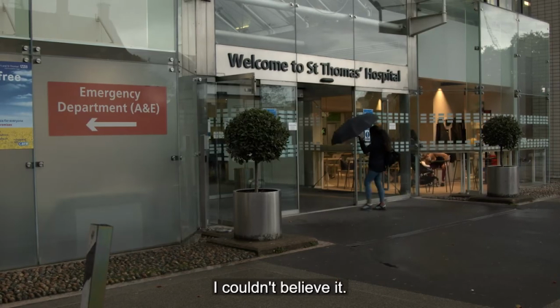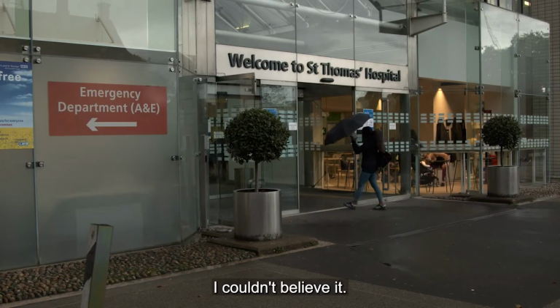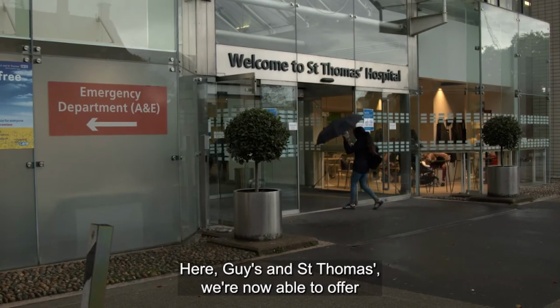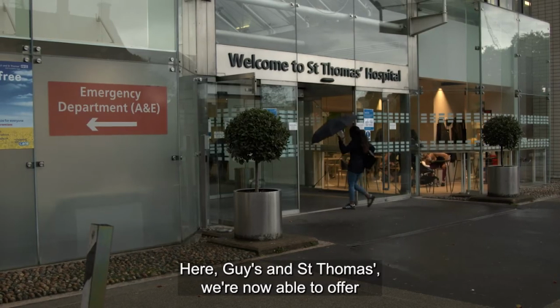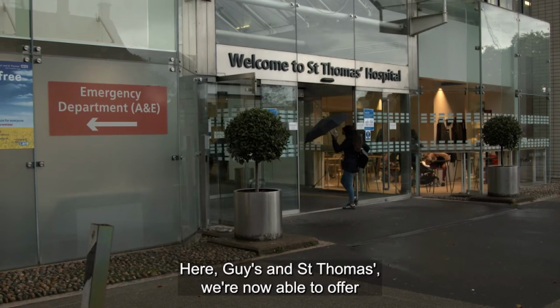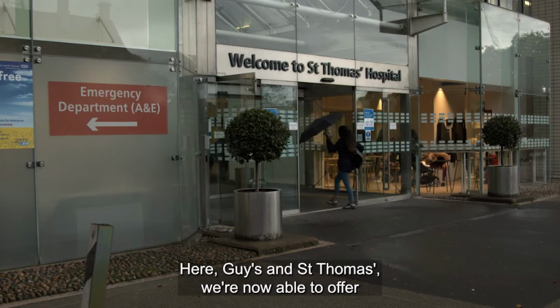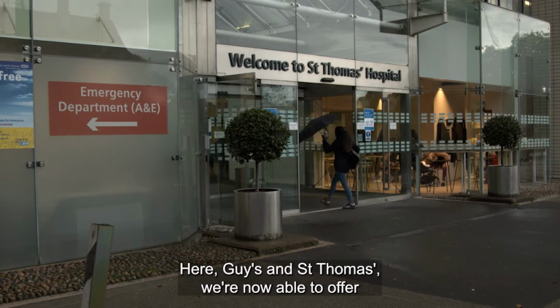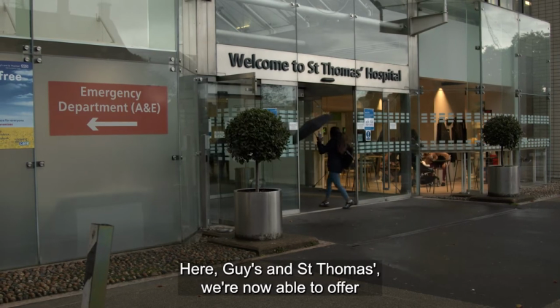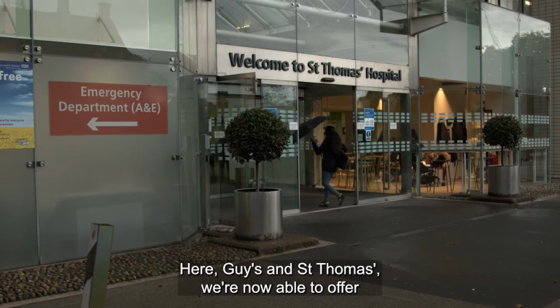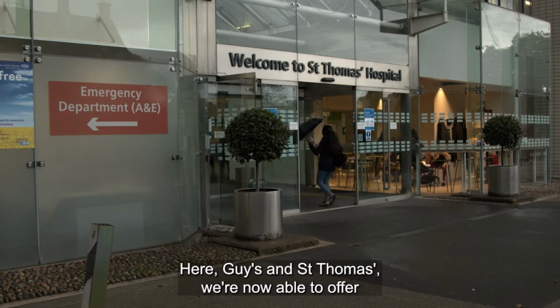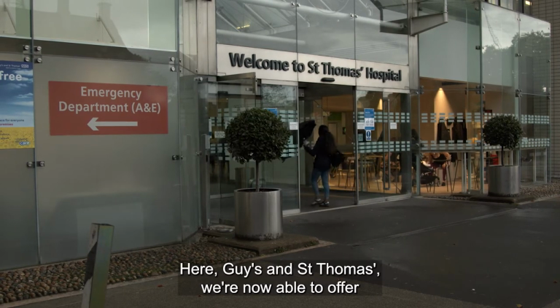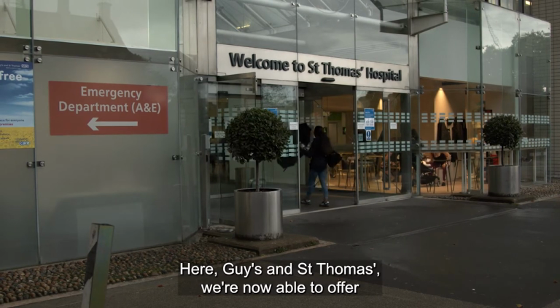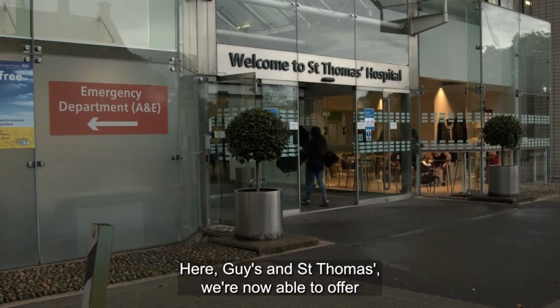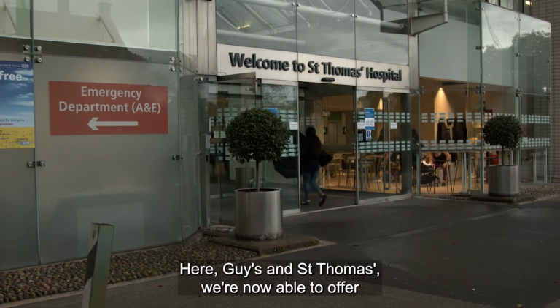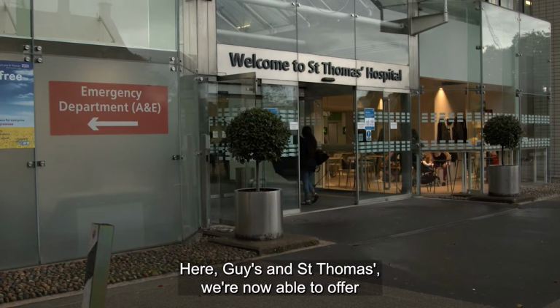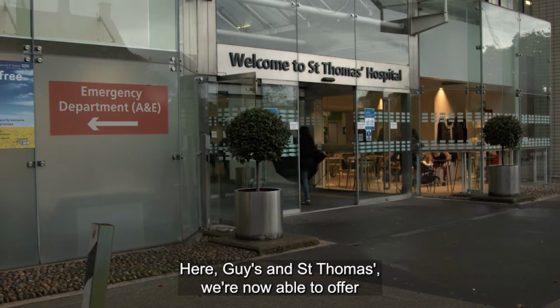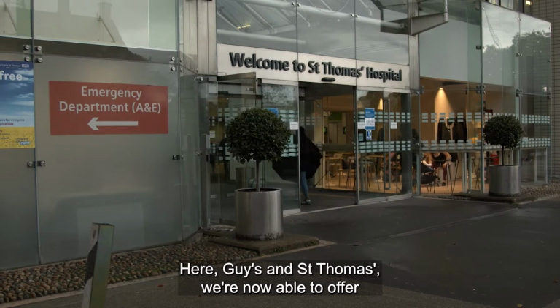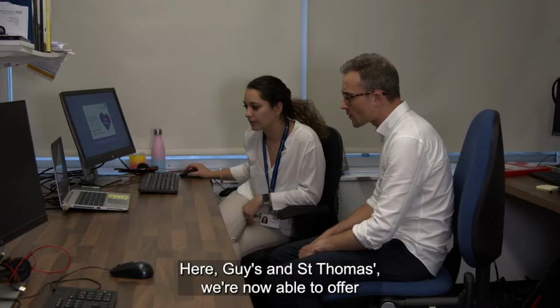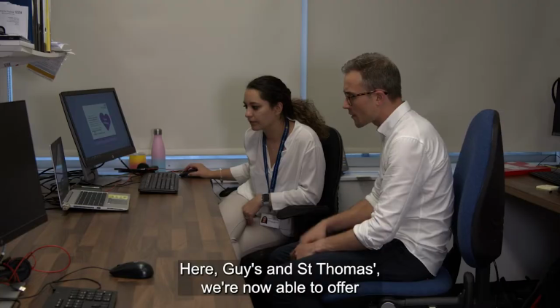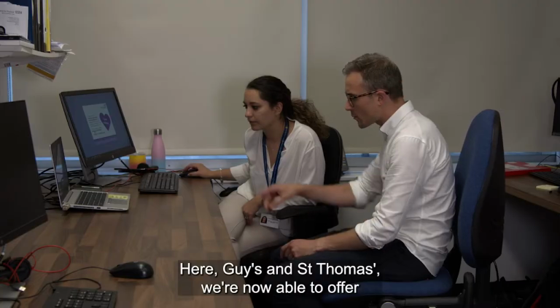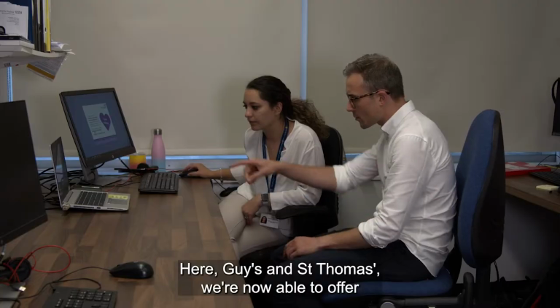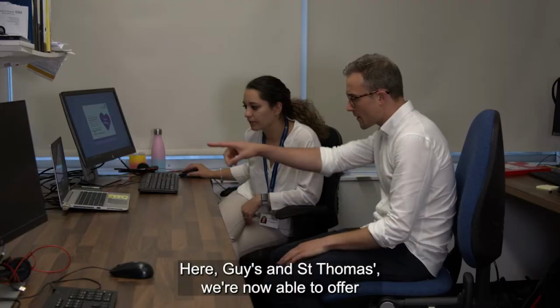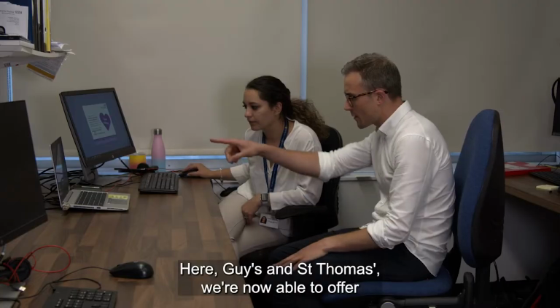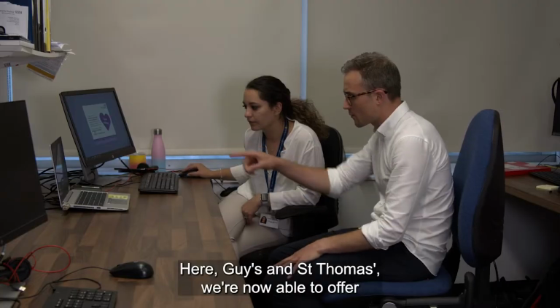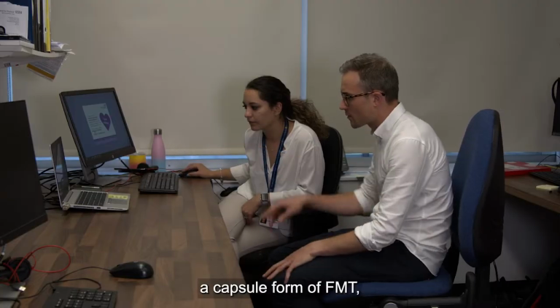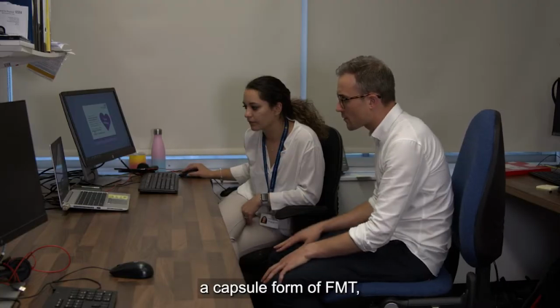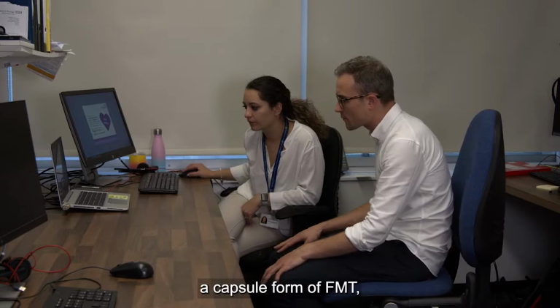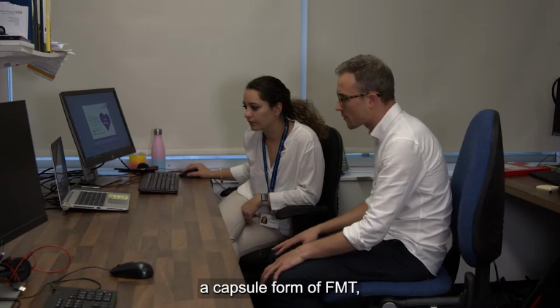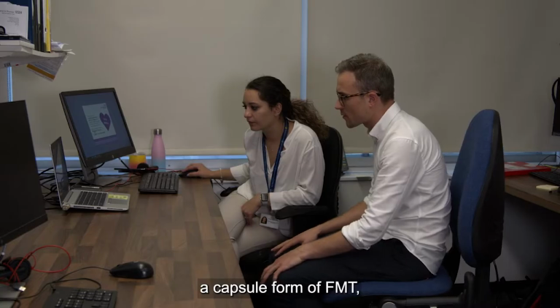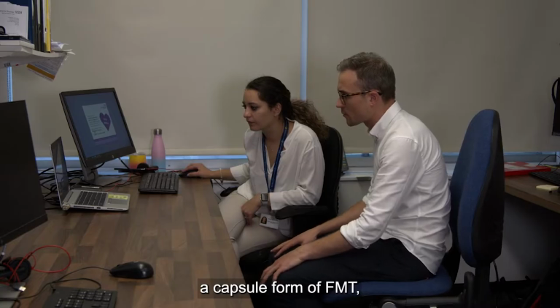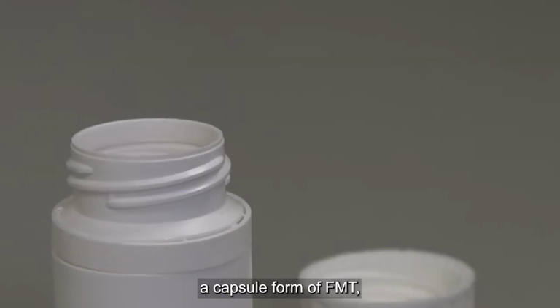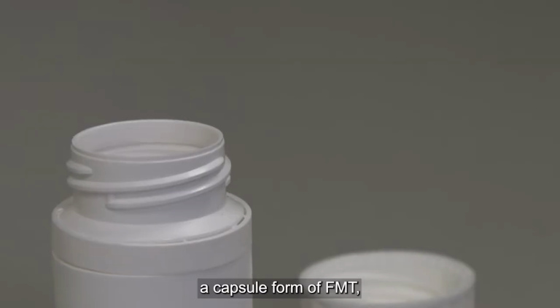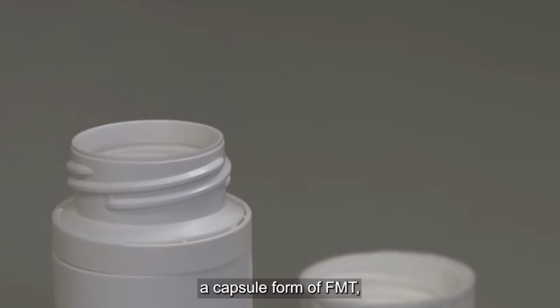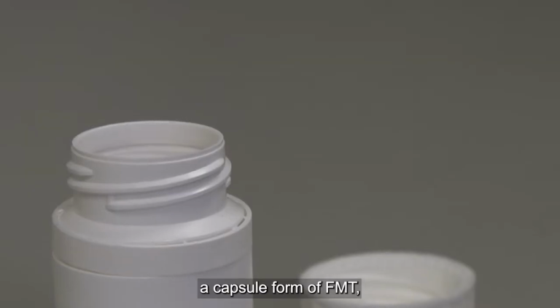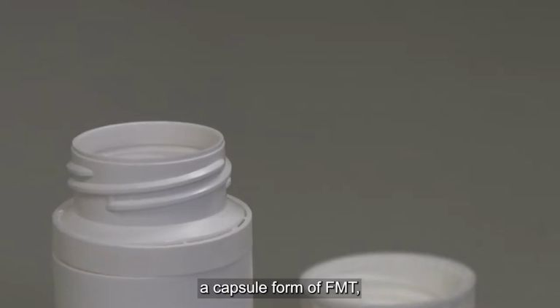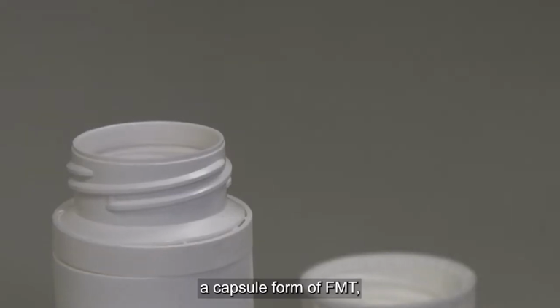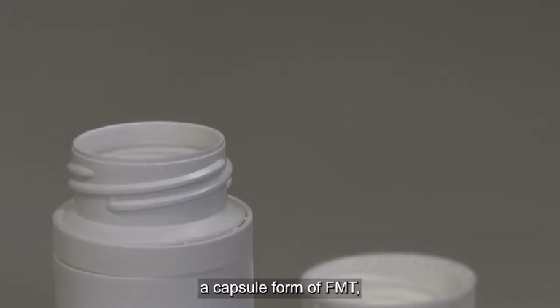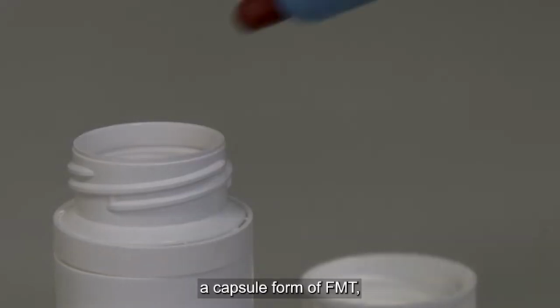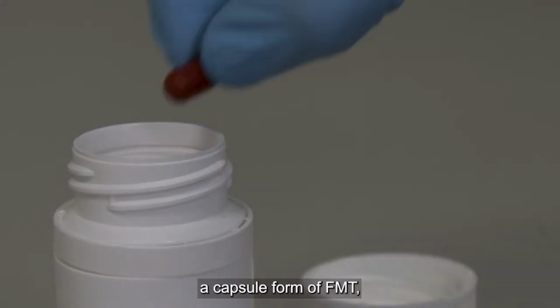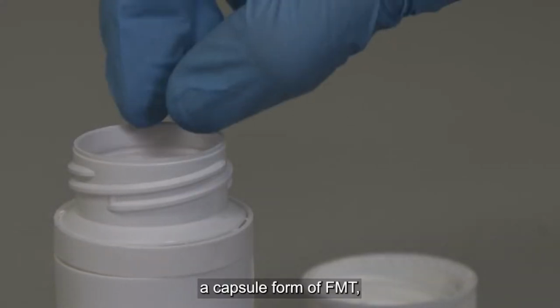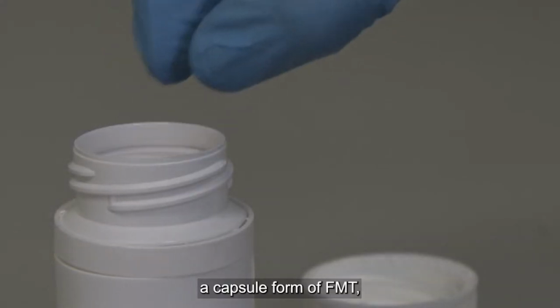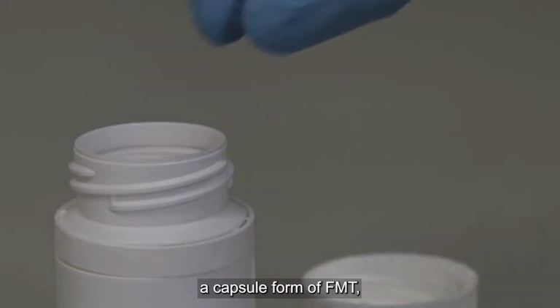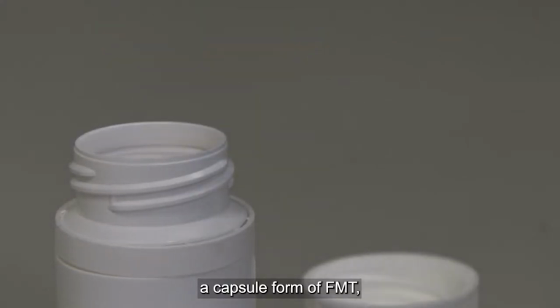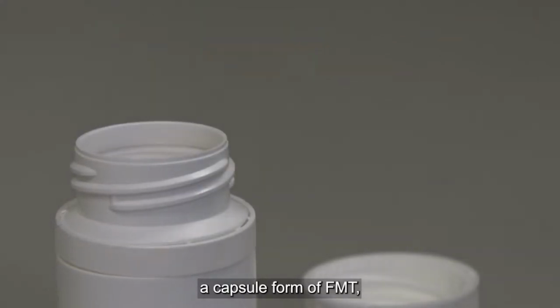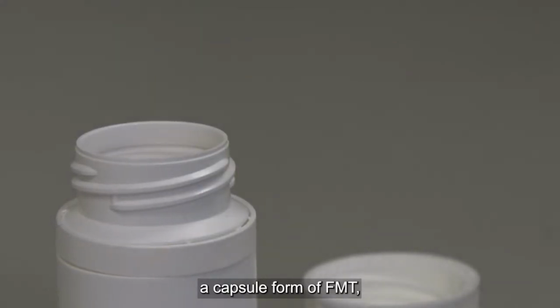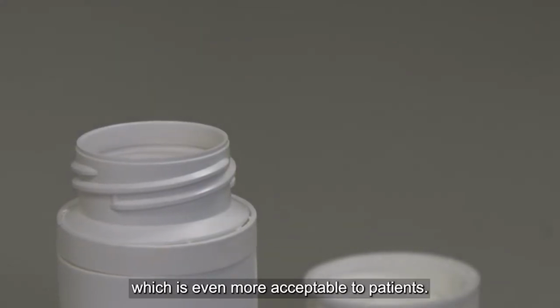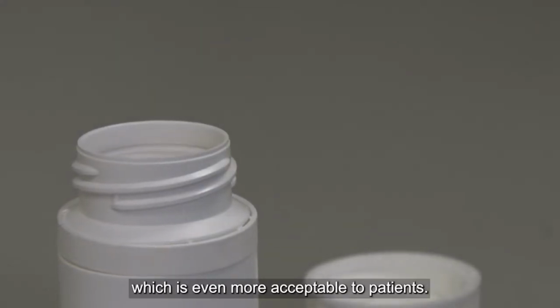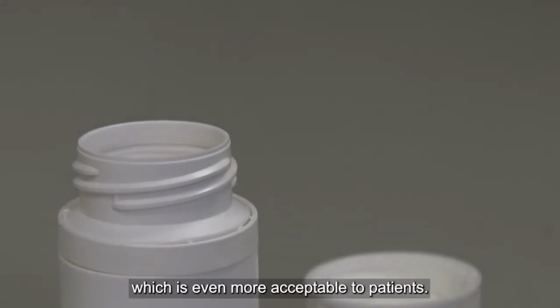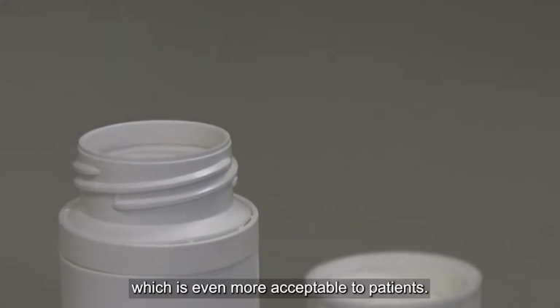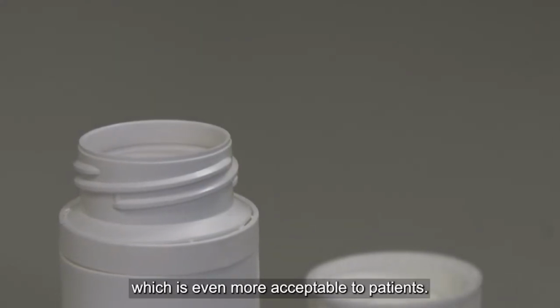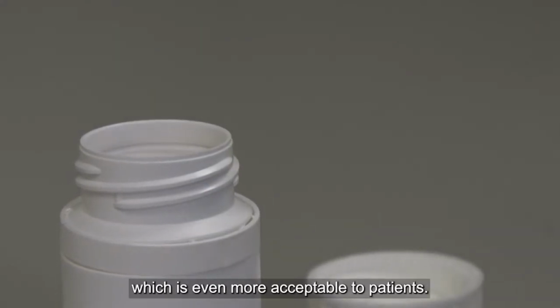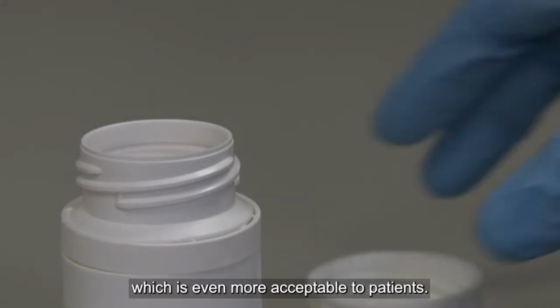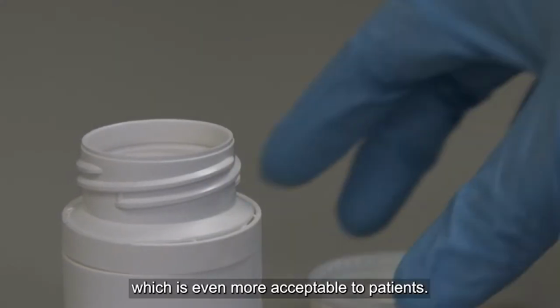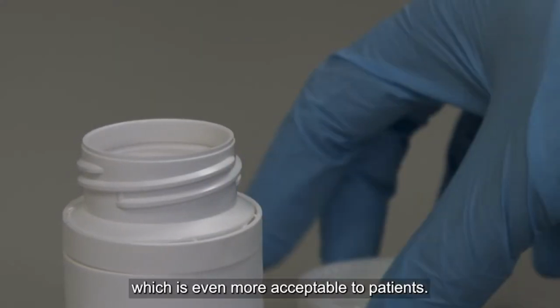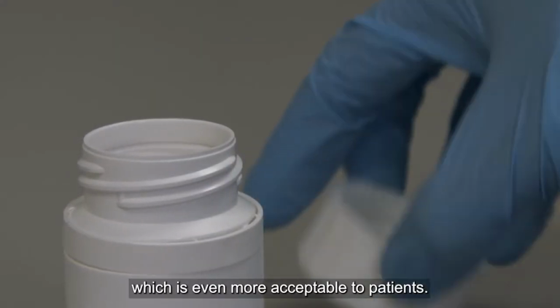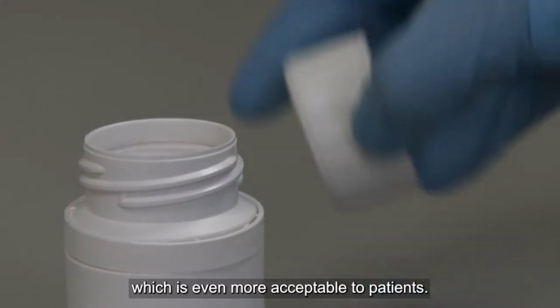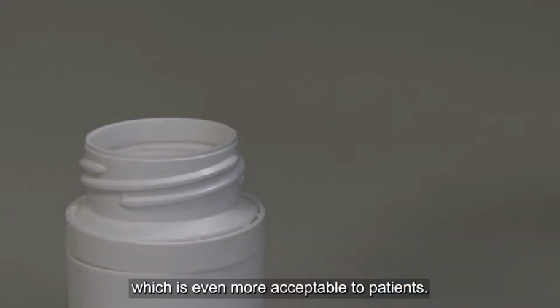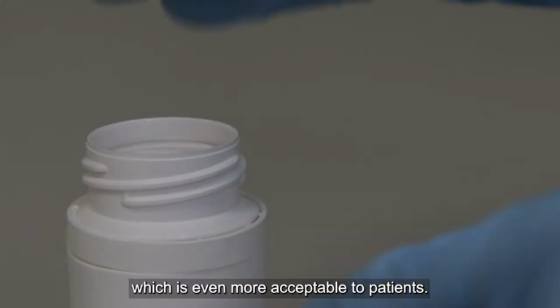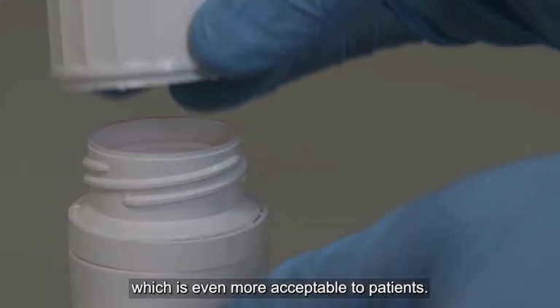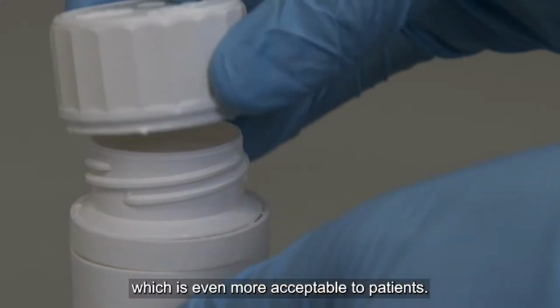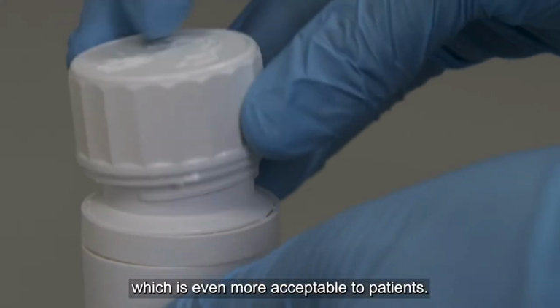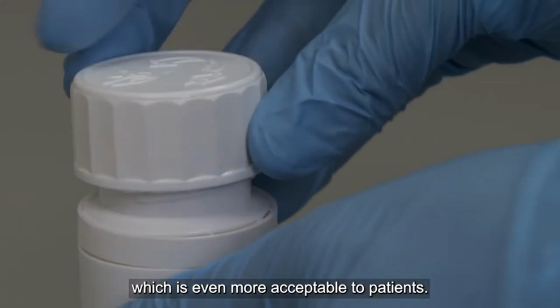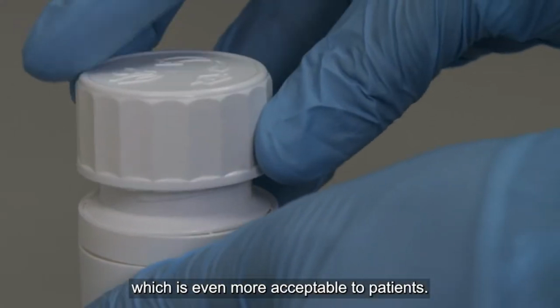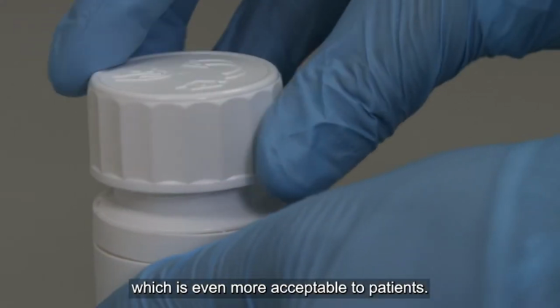Here at Guy's and St Thomas', we're now able to offer a capsule form of FMT, which is even more acceptable to patients.